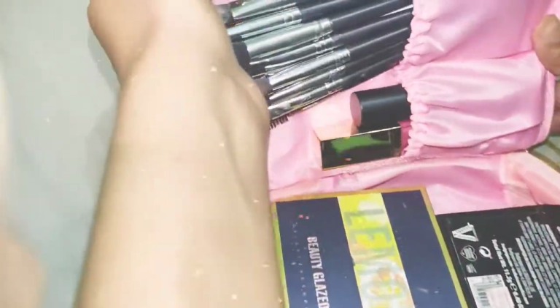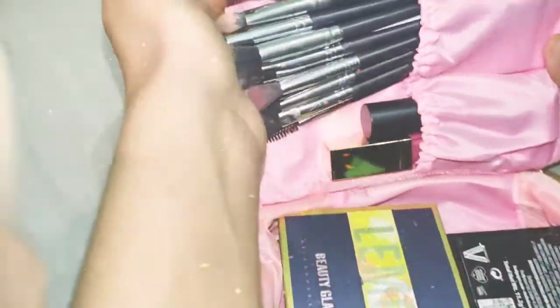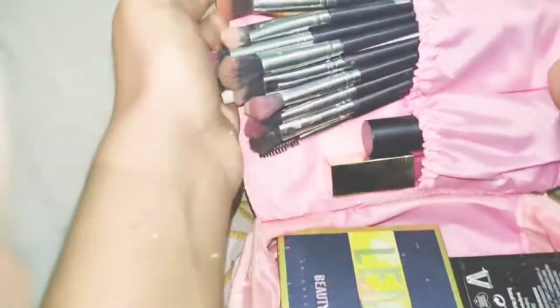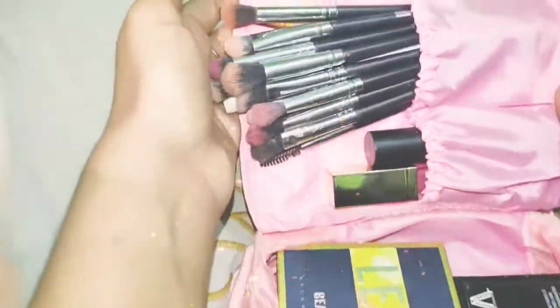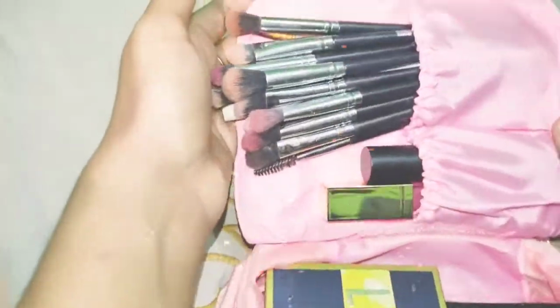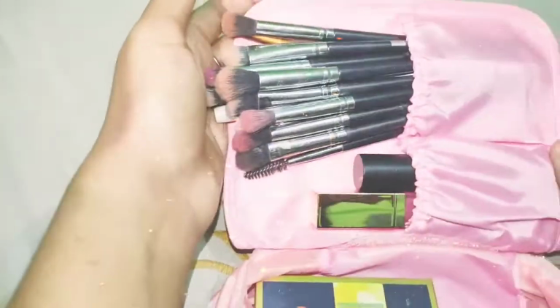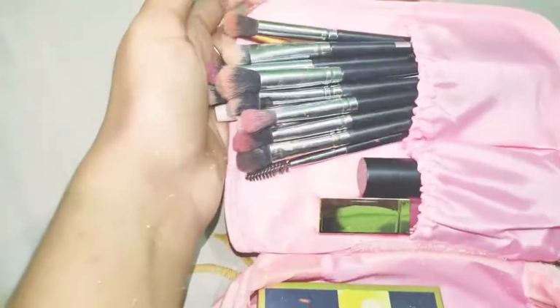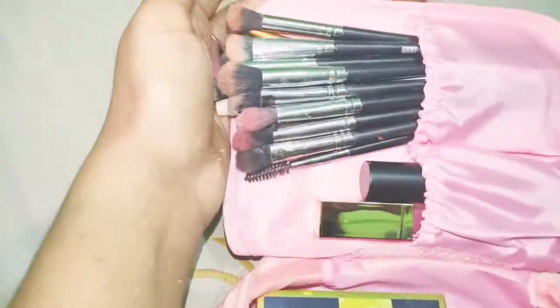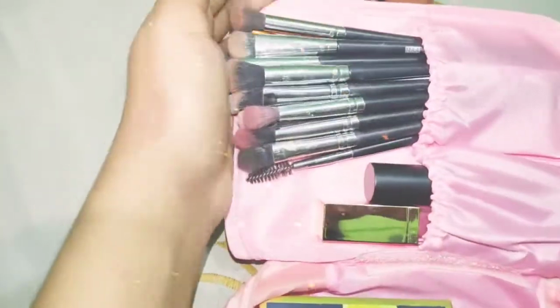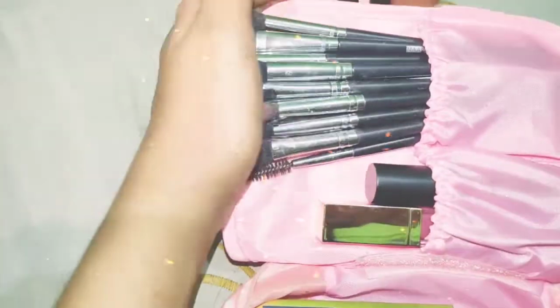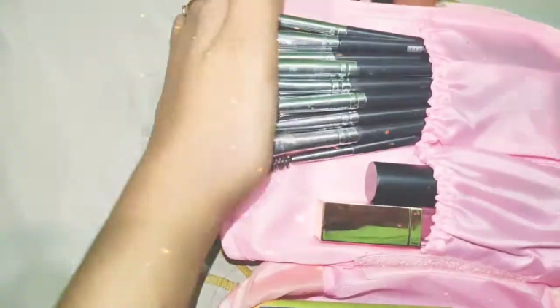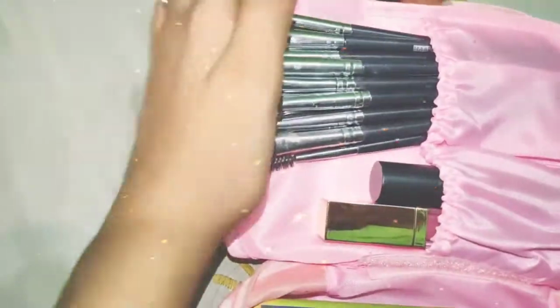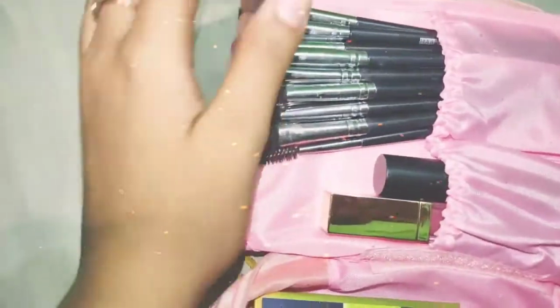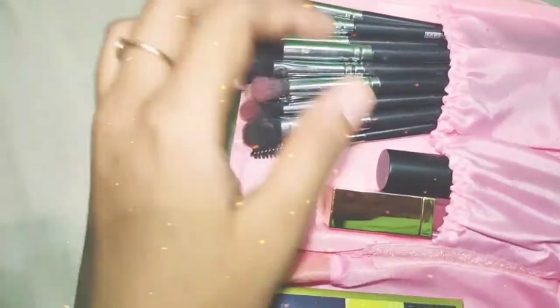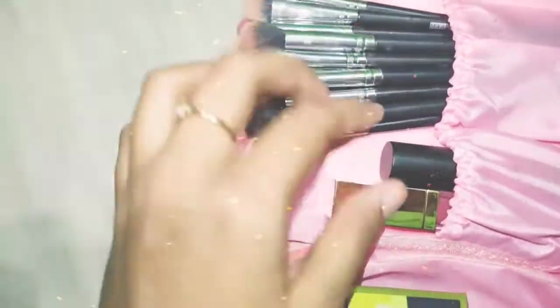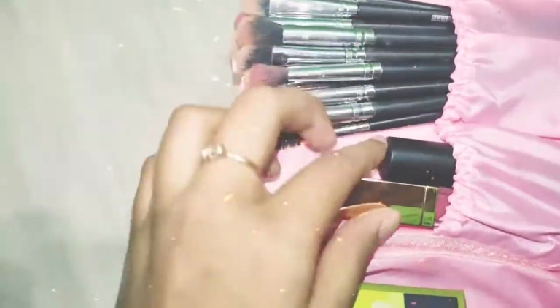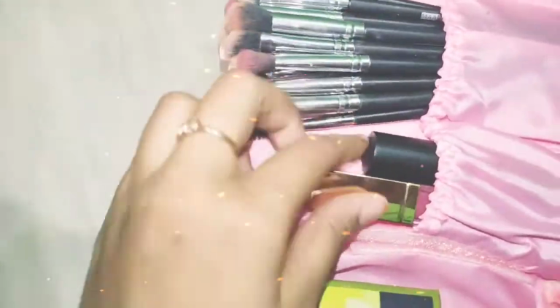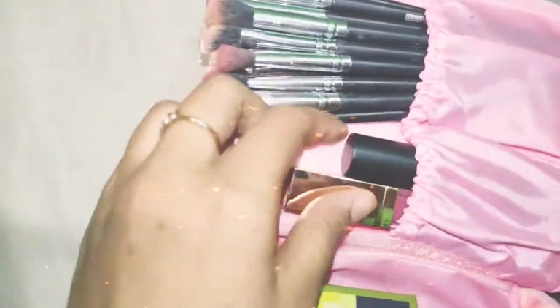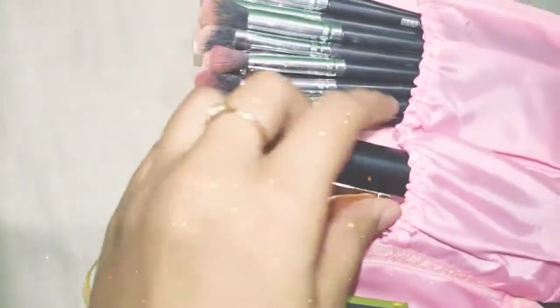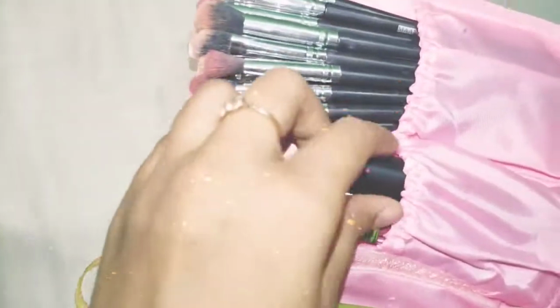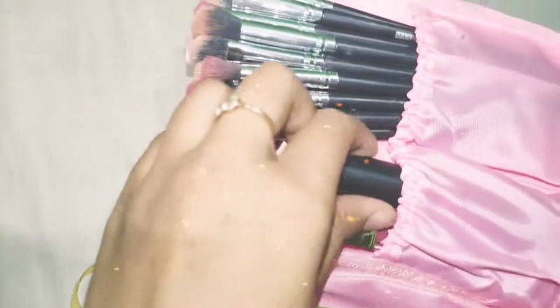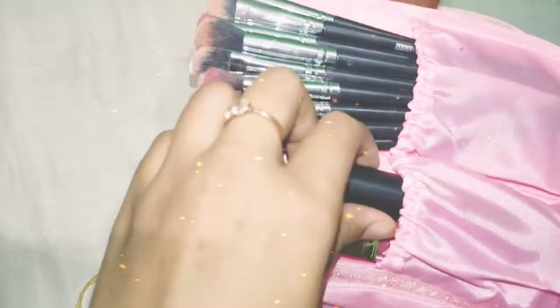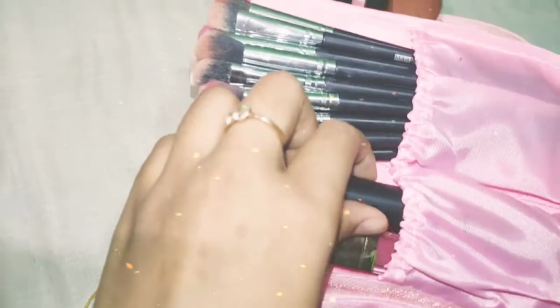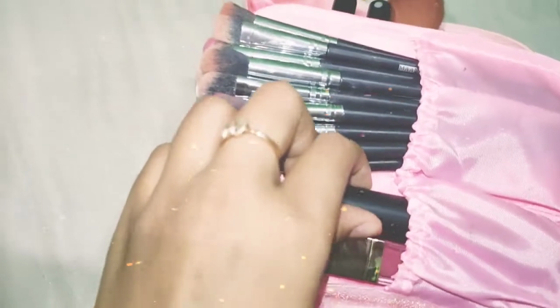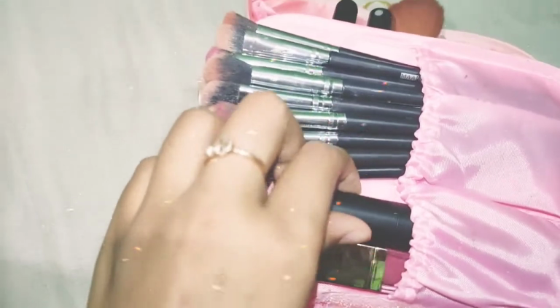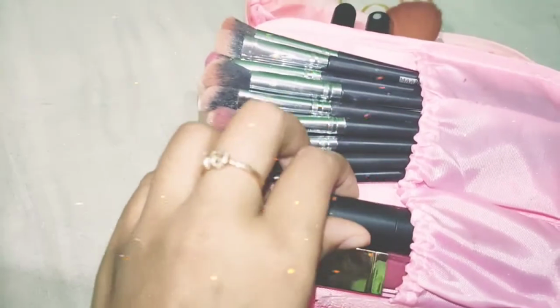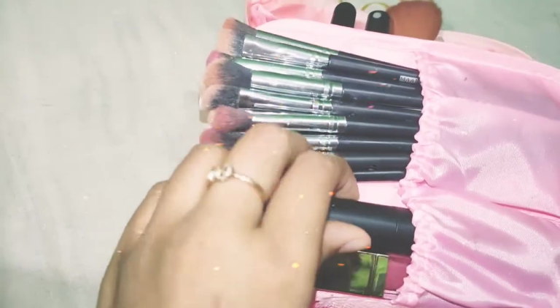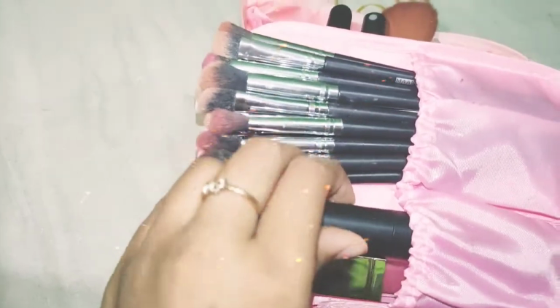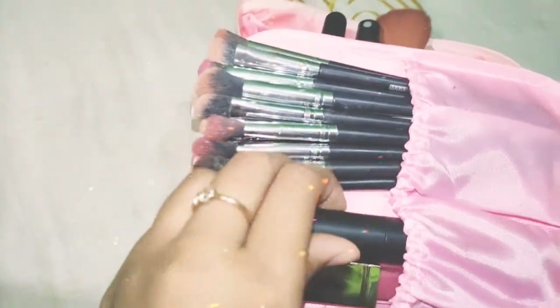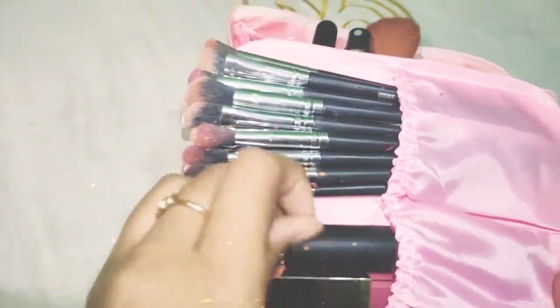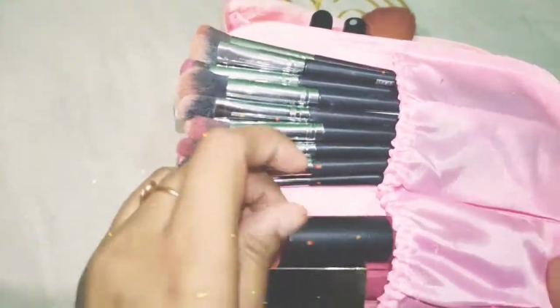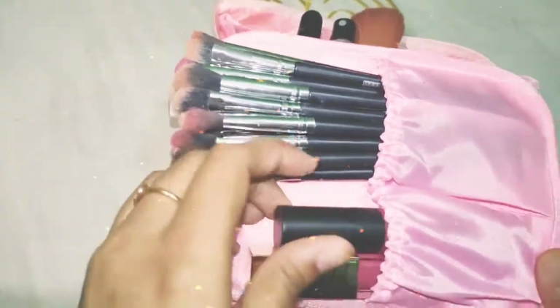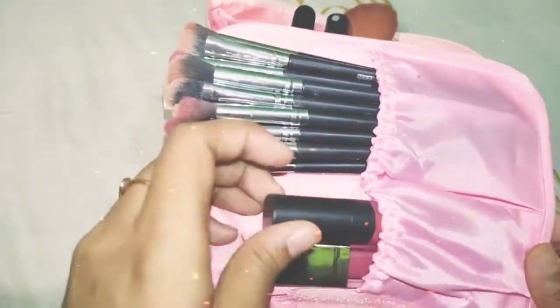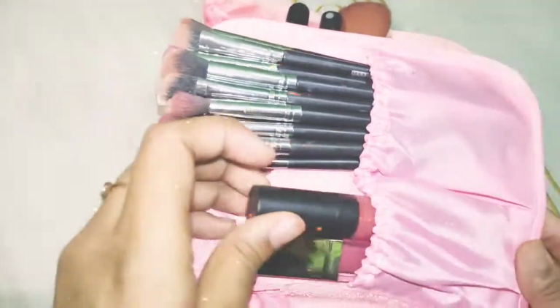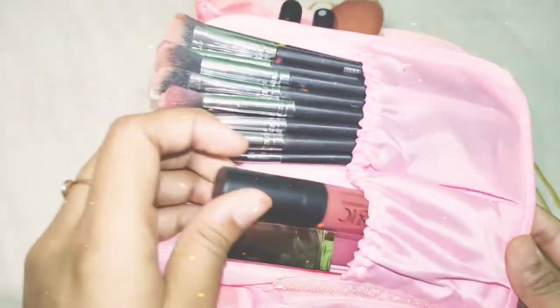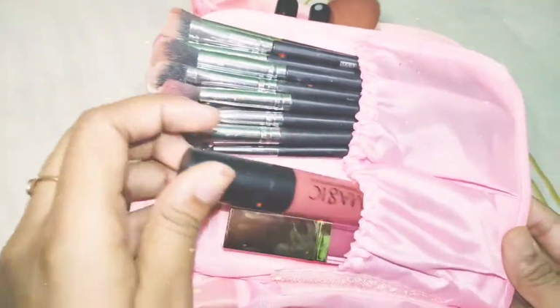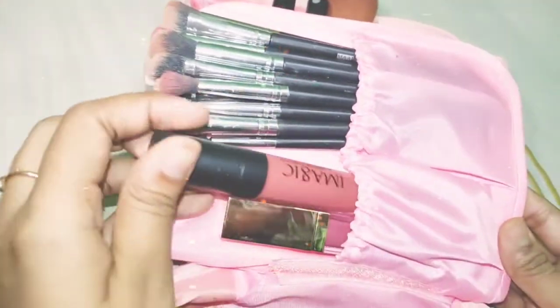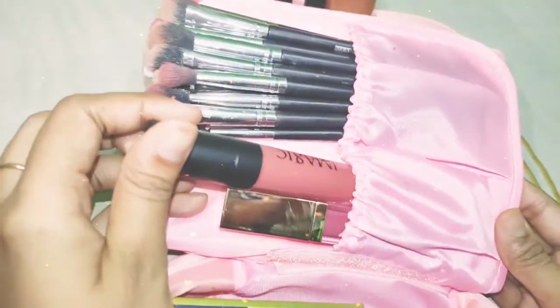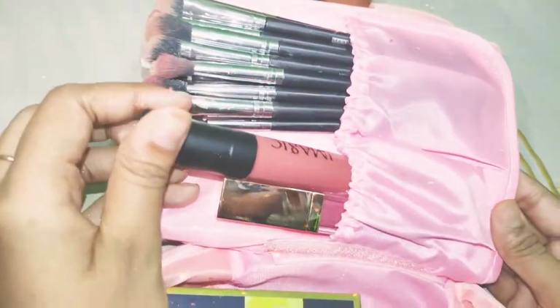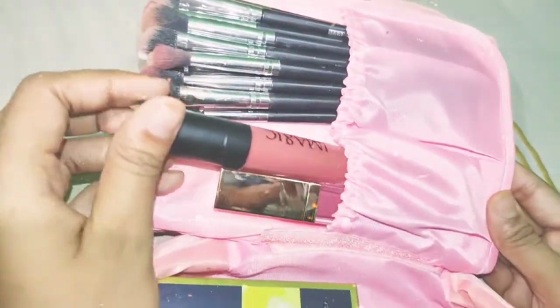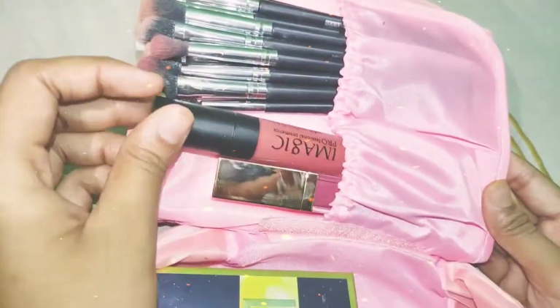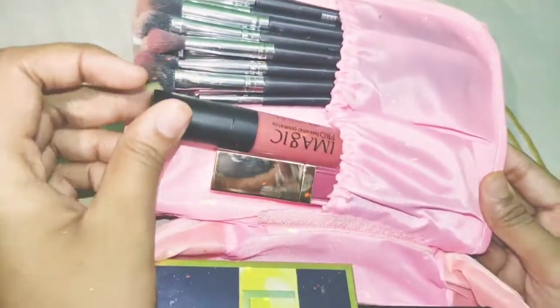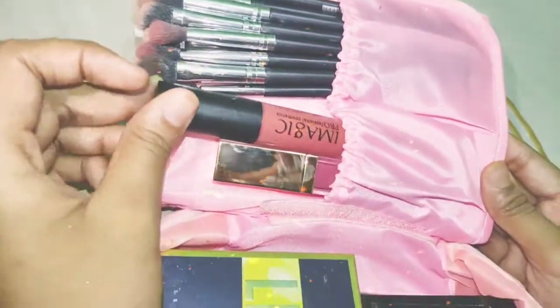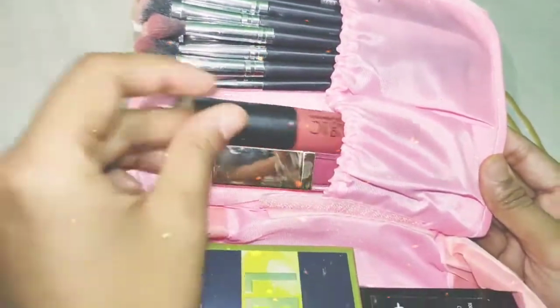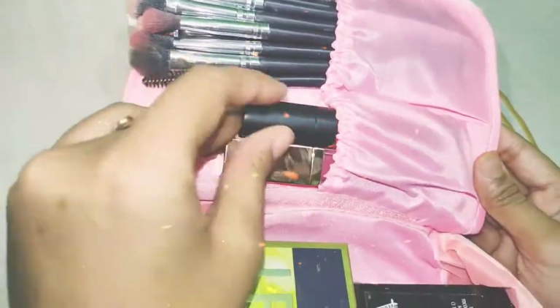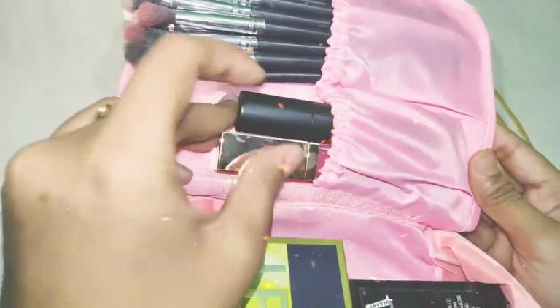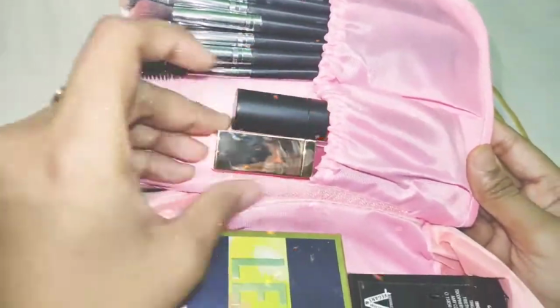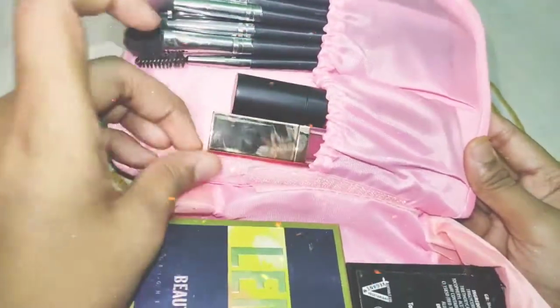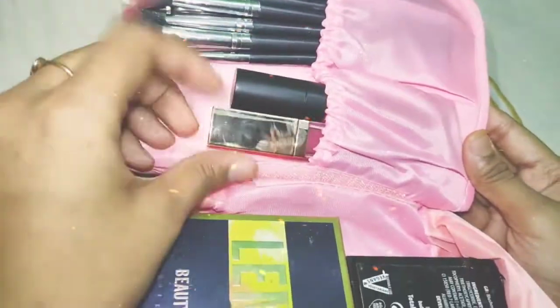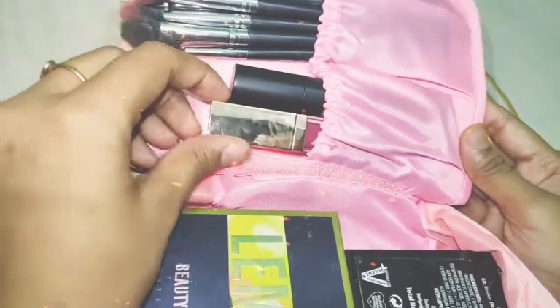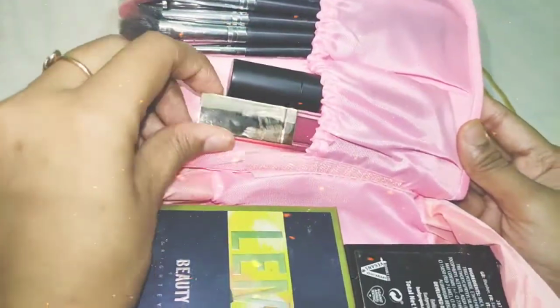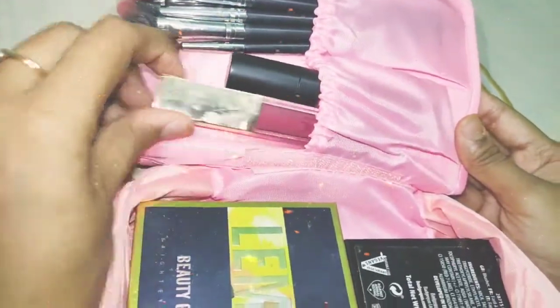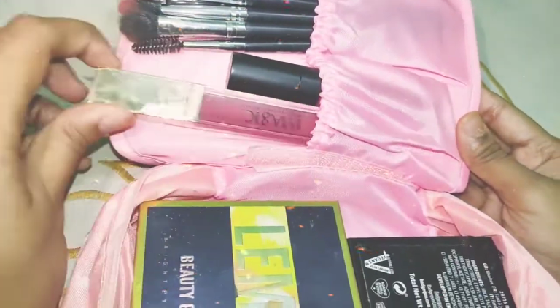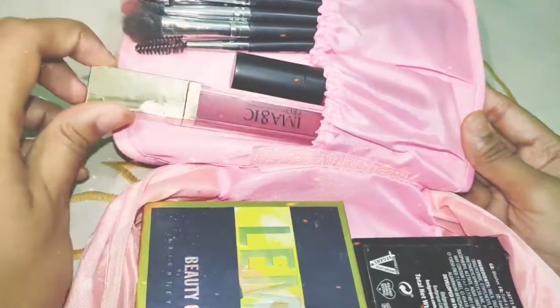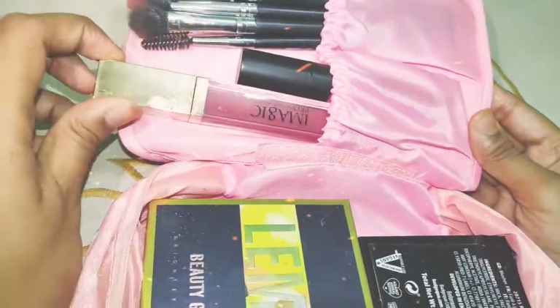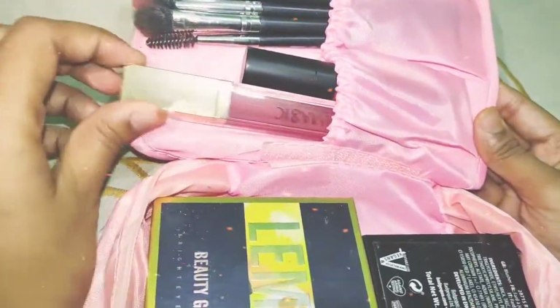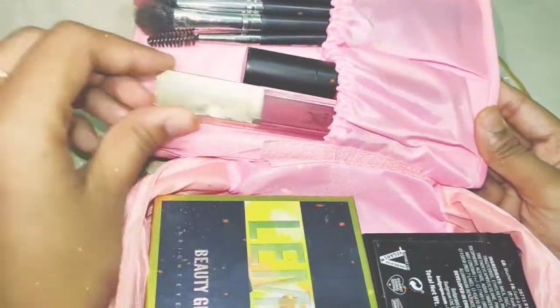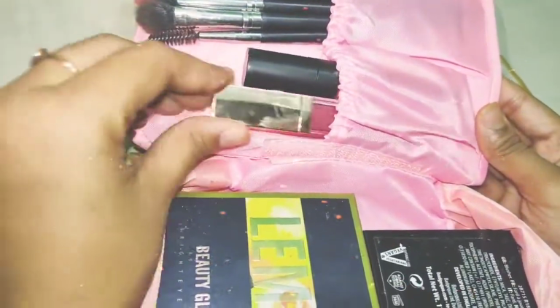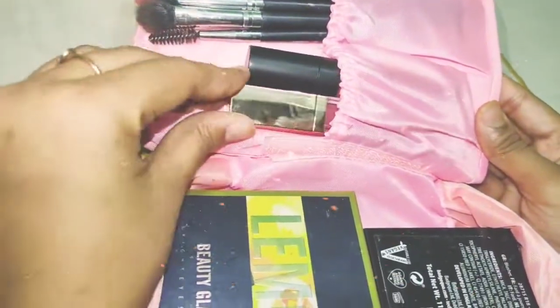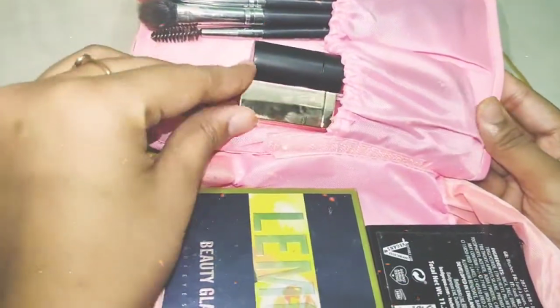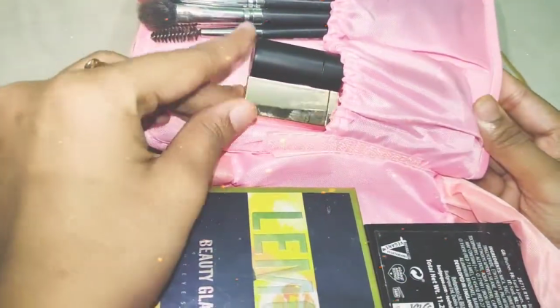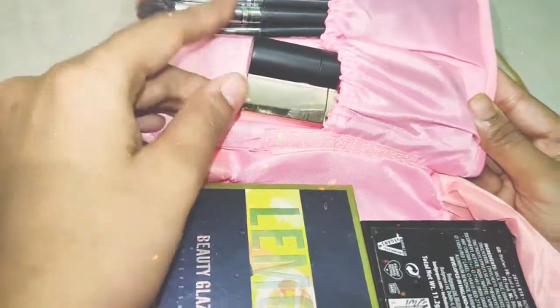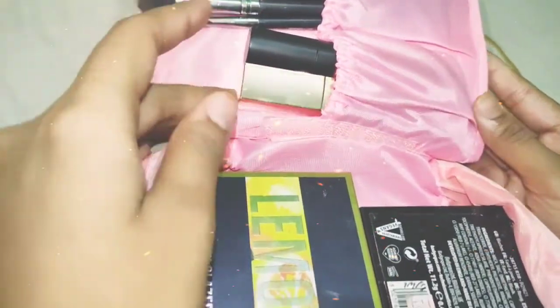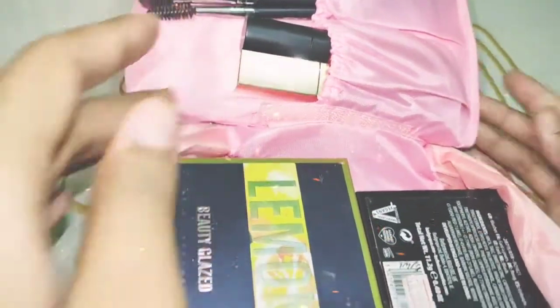I also have two lipsticks. These are my favorites and these are the ones I frequently use.